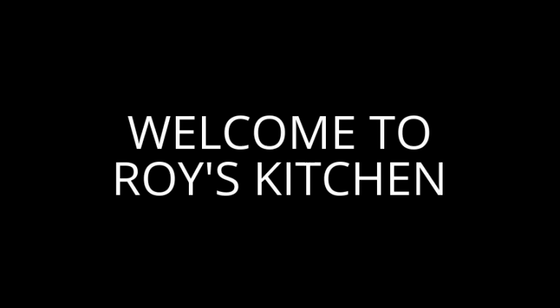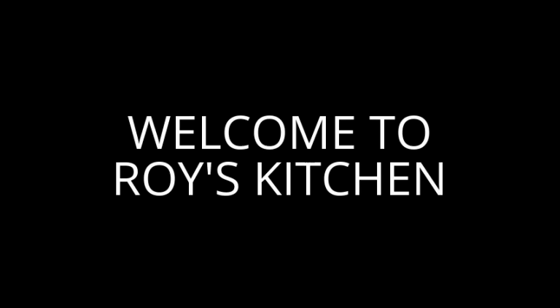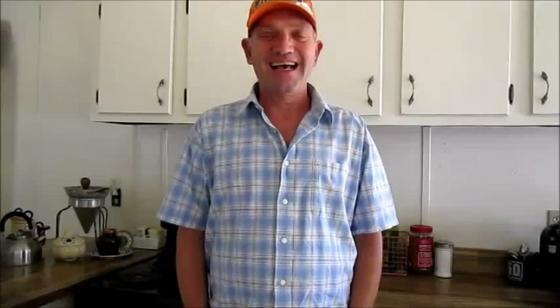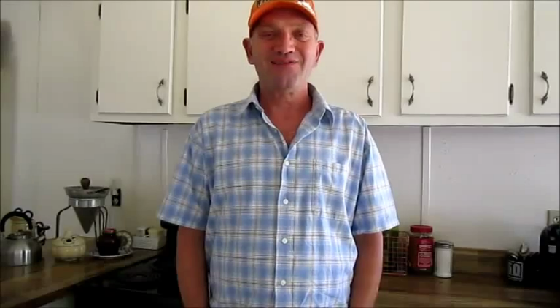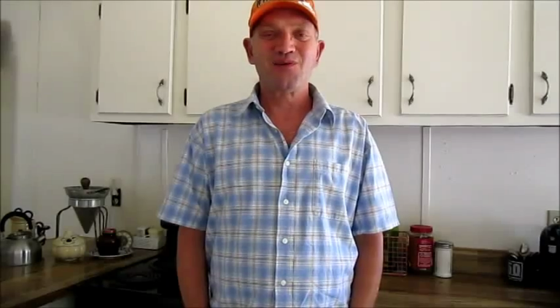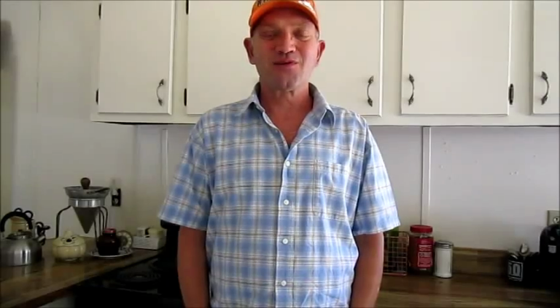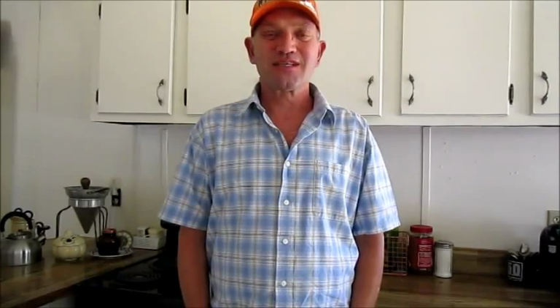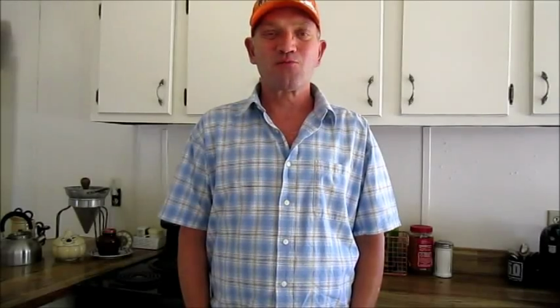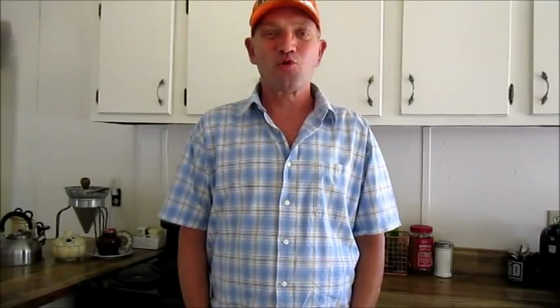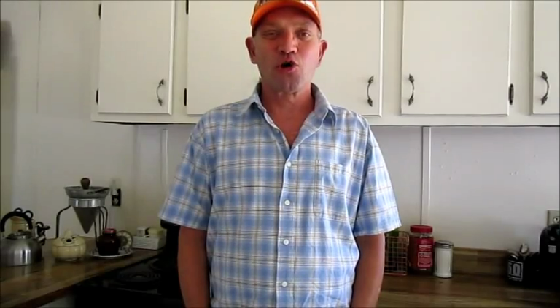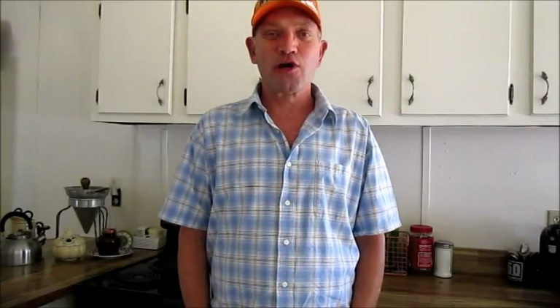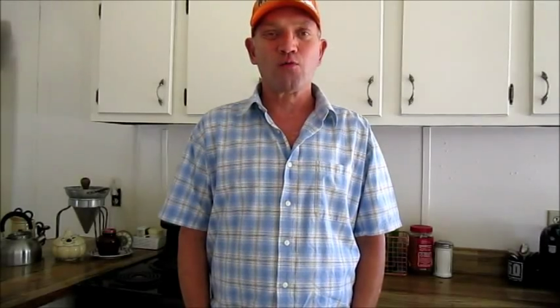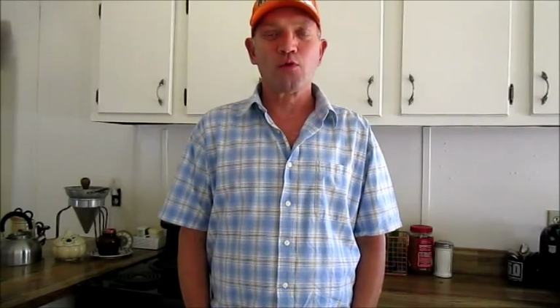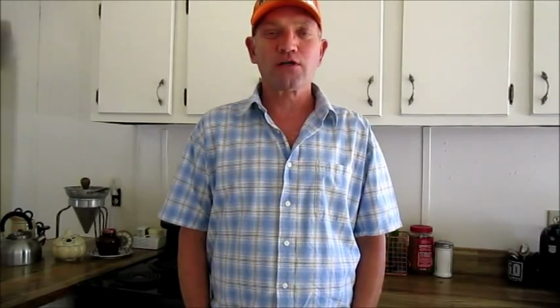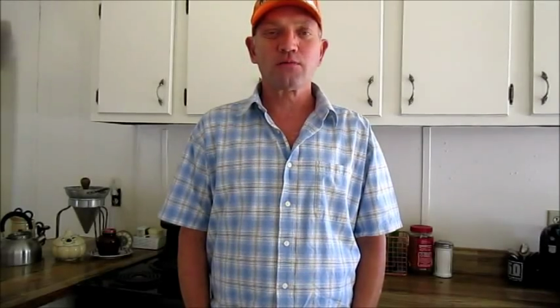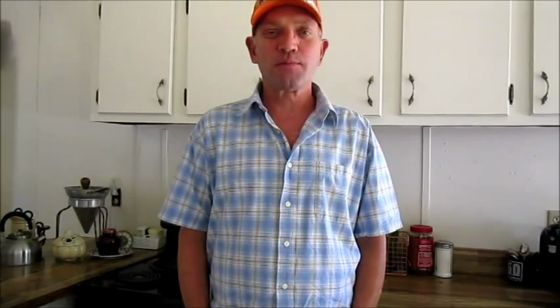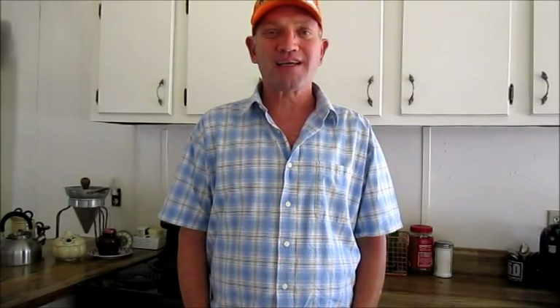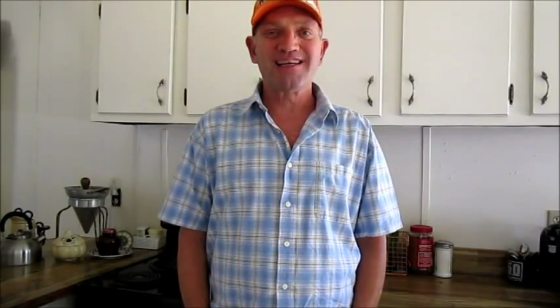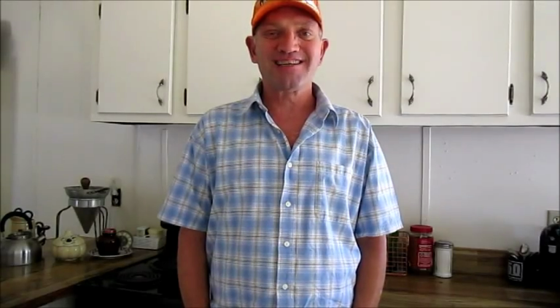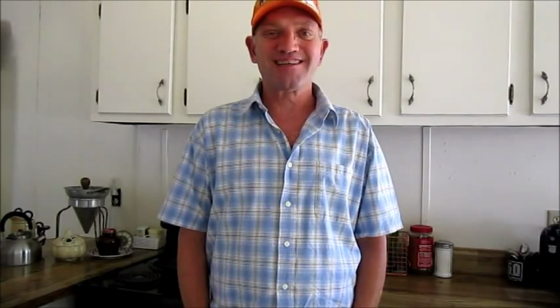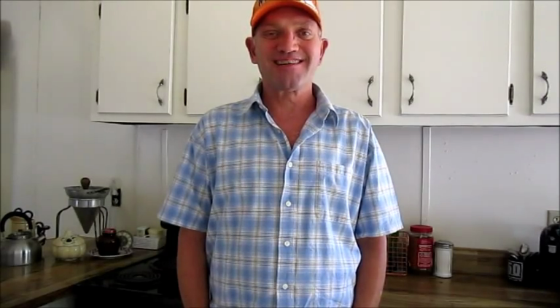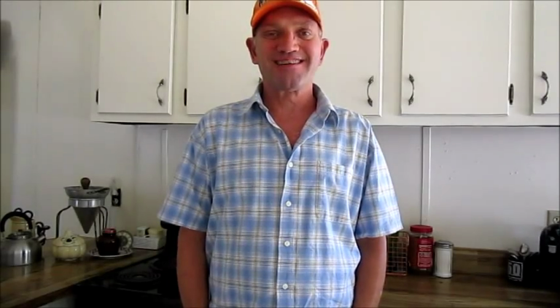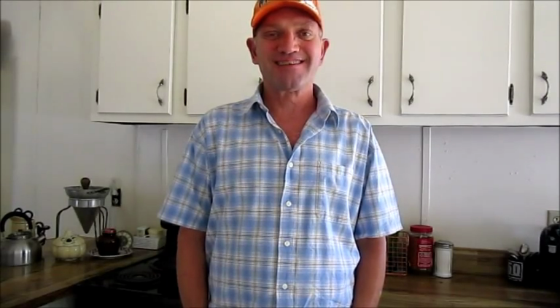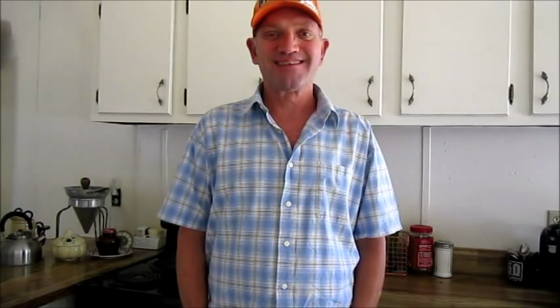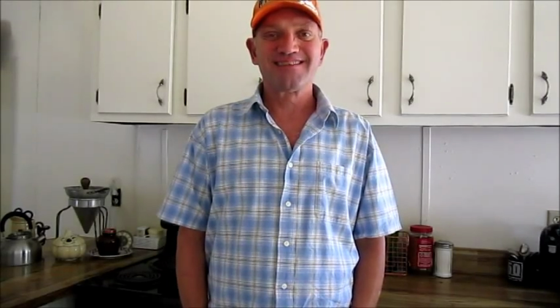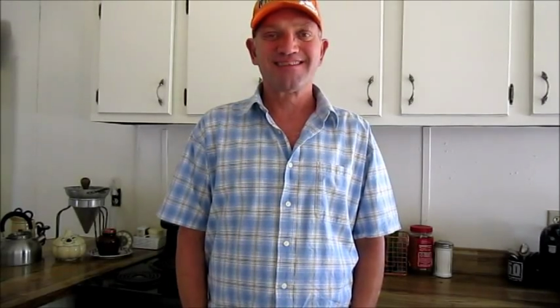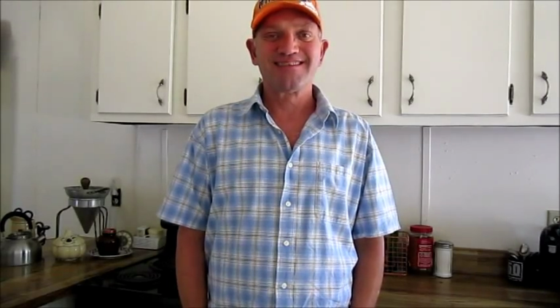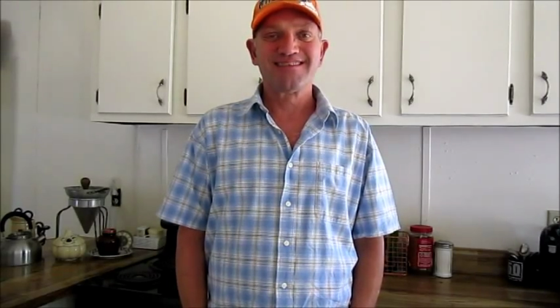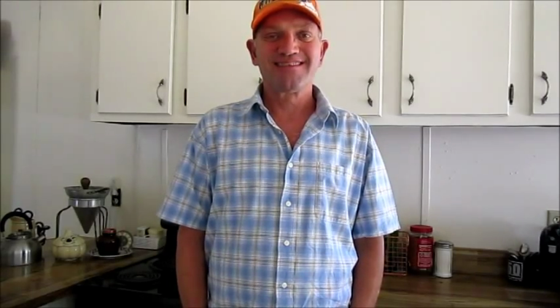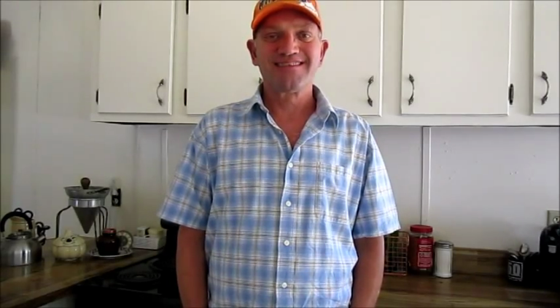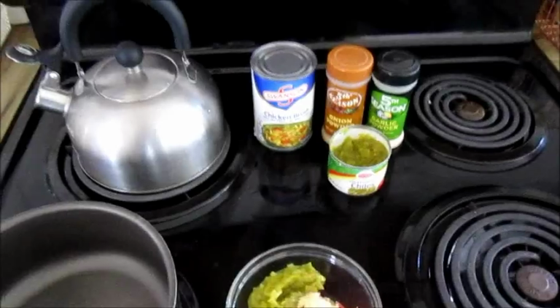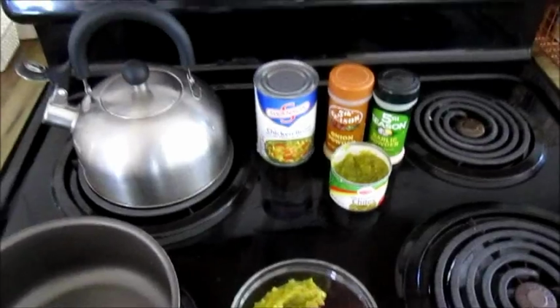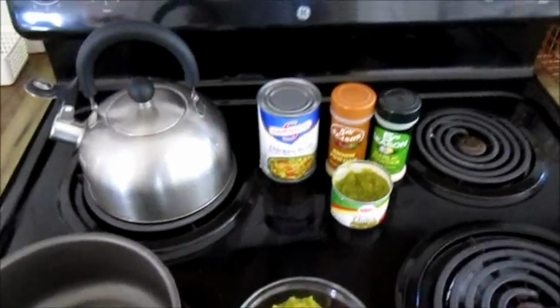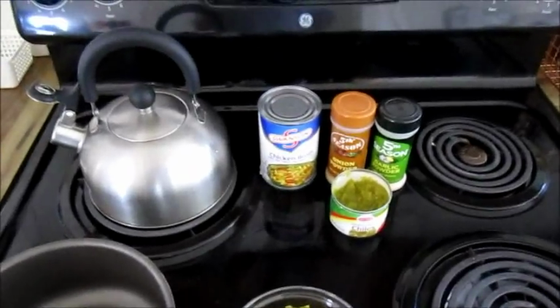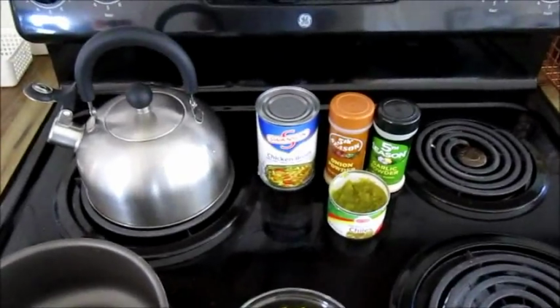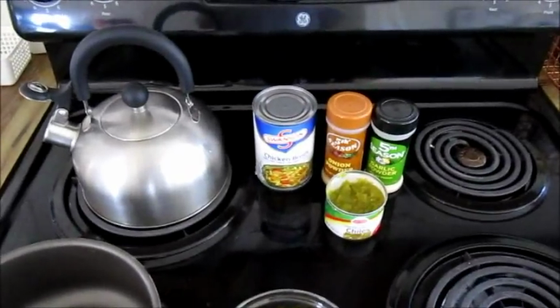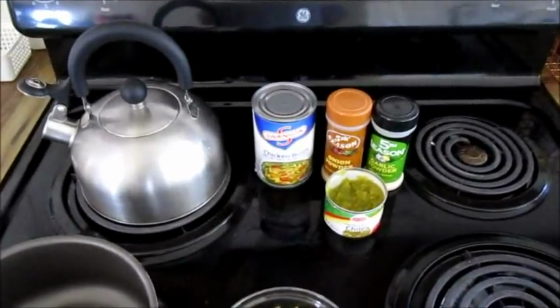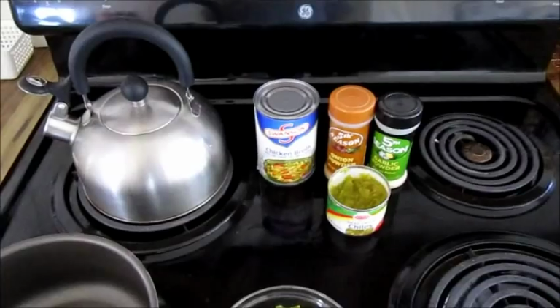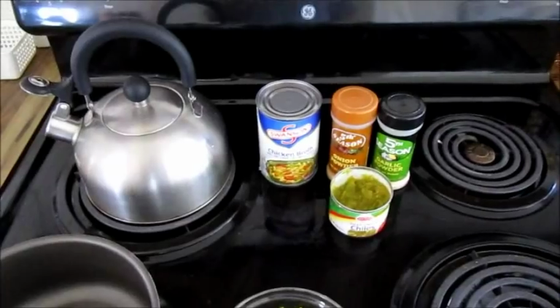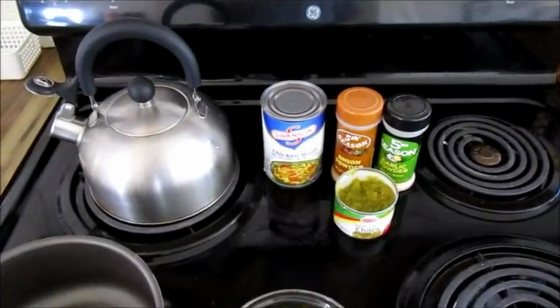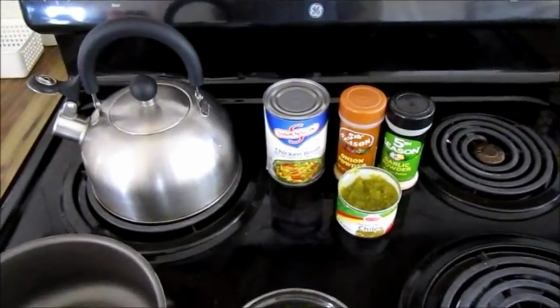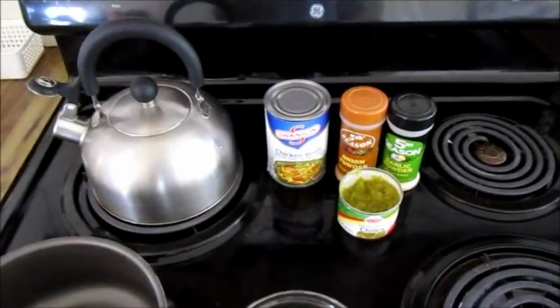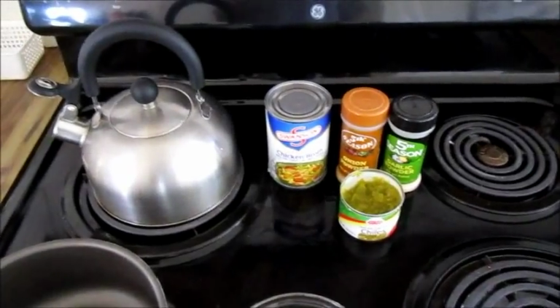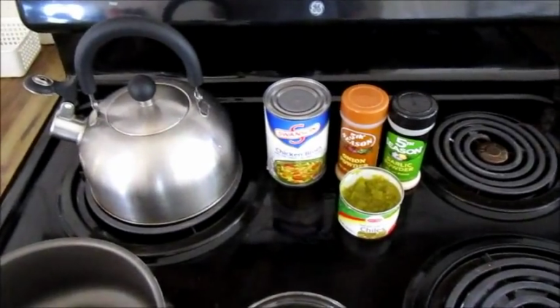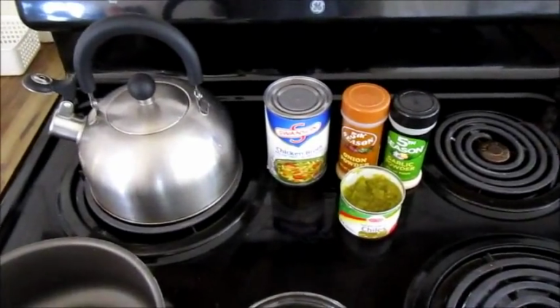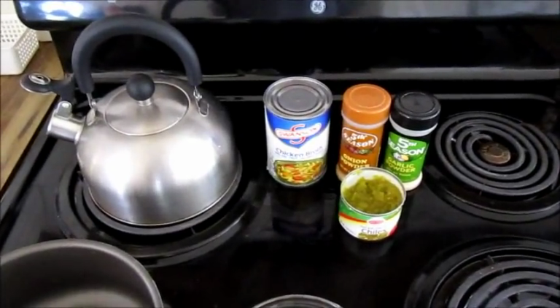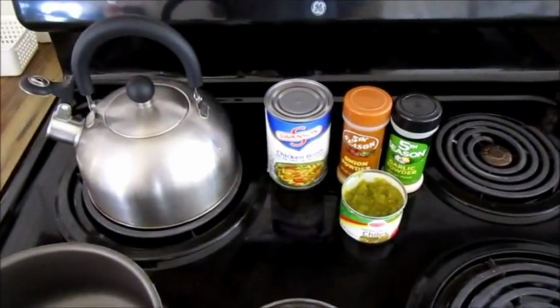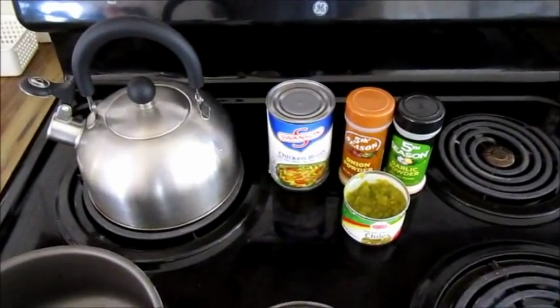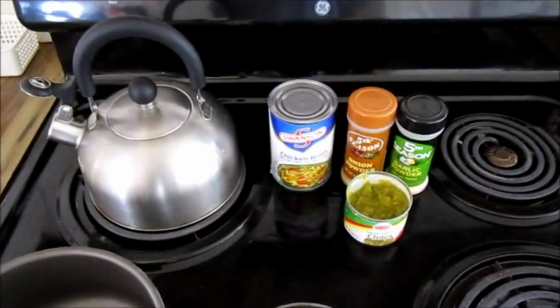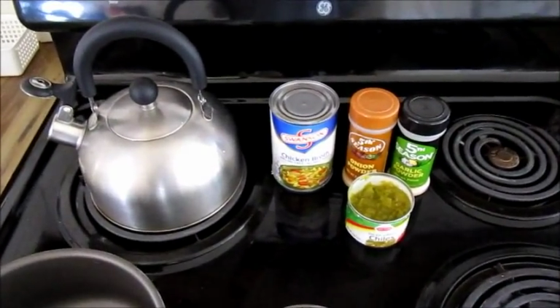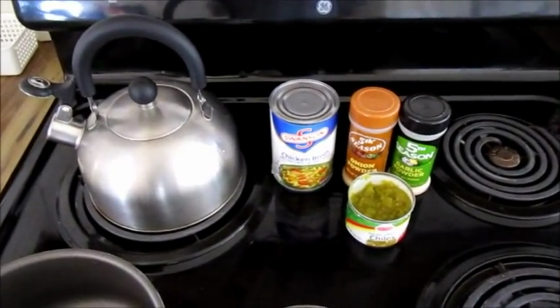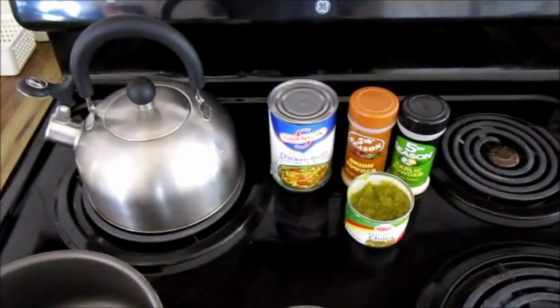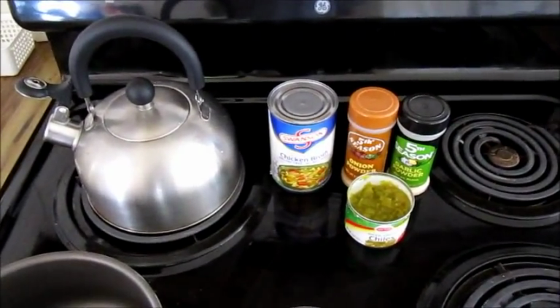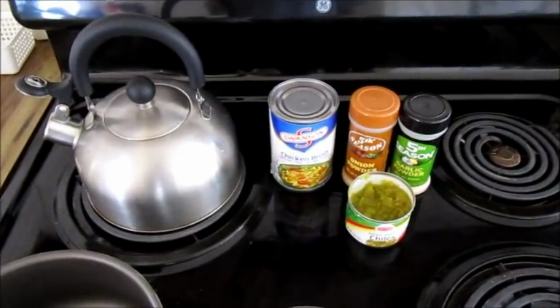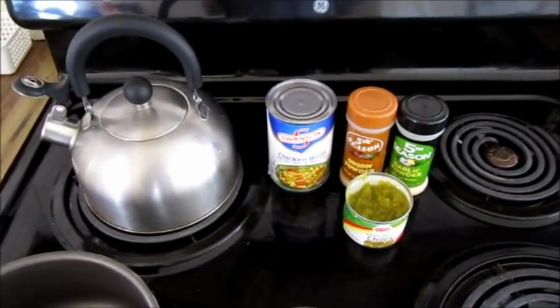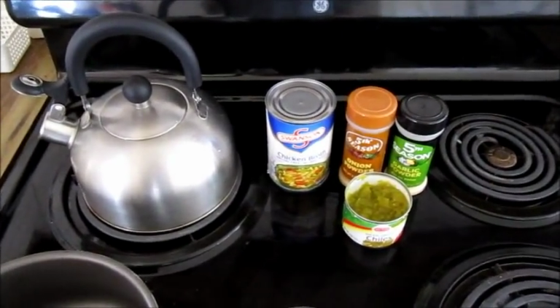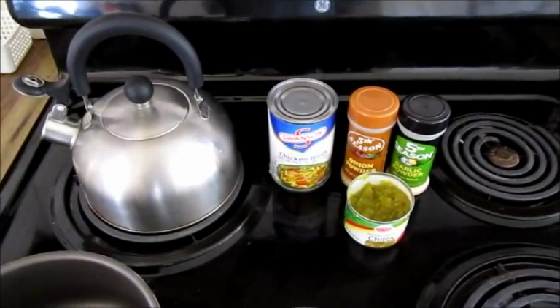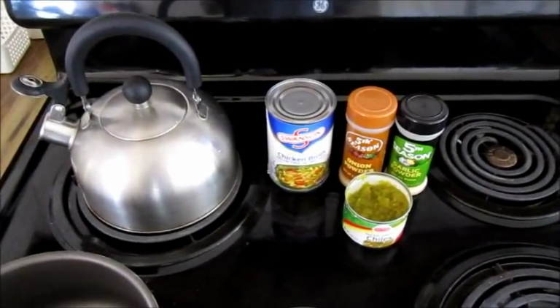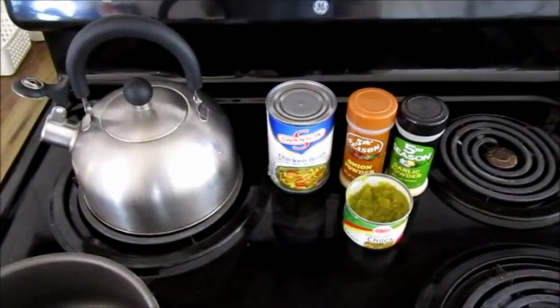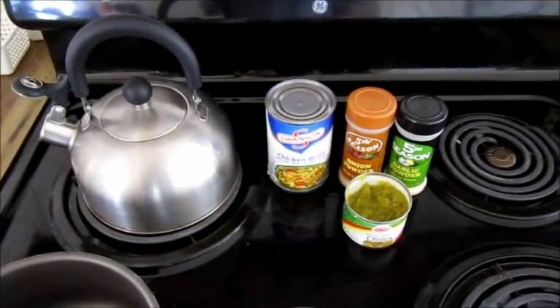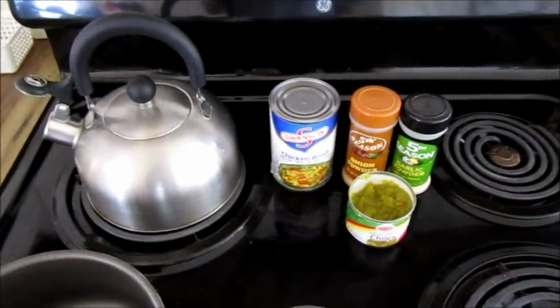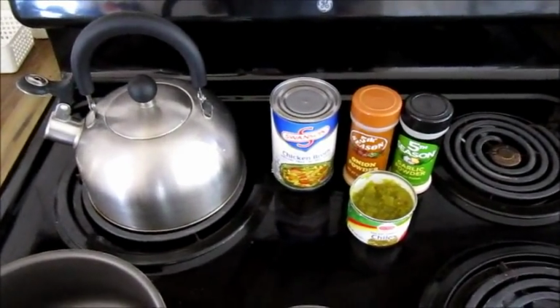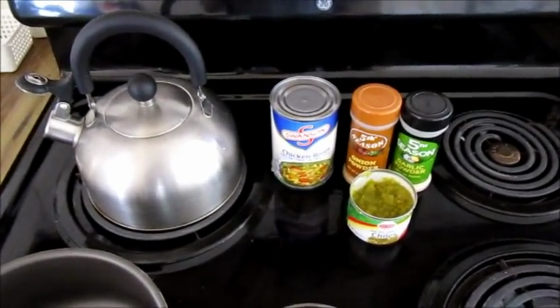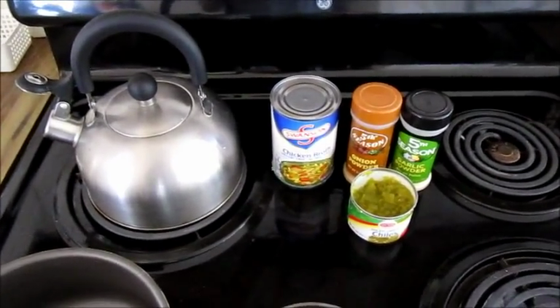Hi folks, I'm Roy. Welcome to my kitchen. Today I'm going to be making a queso.